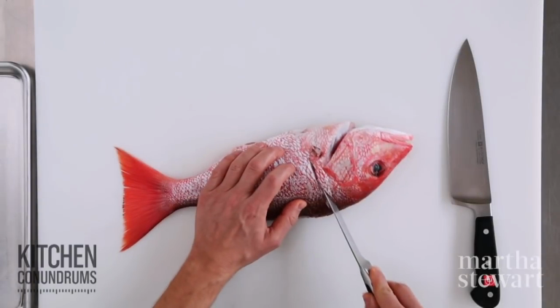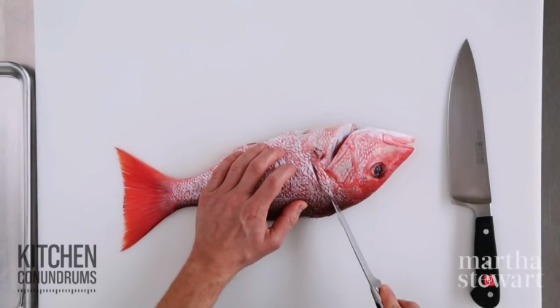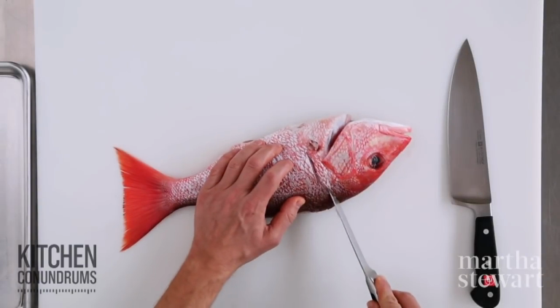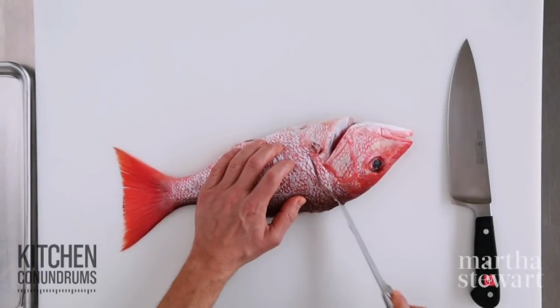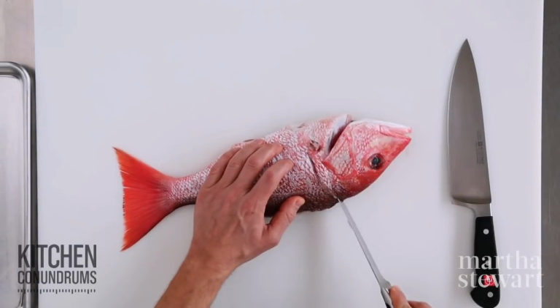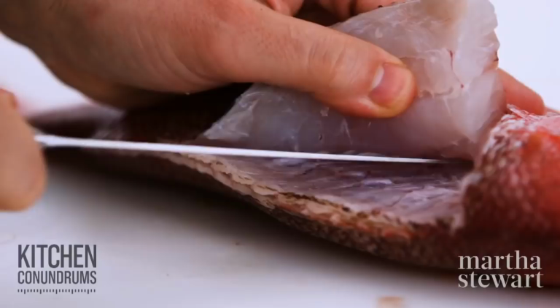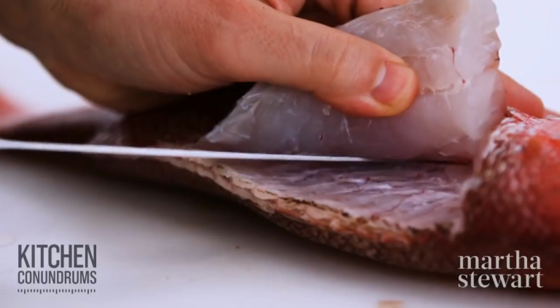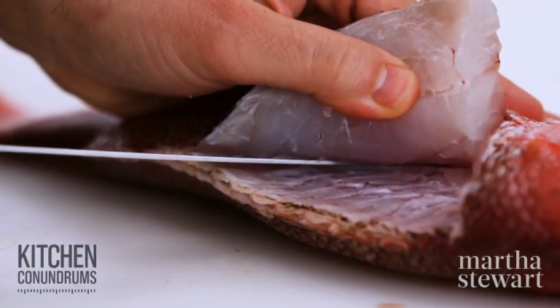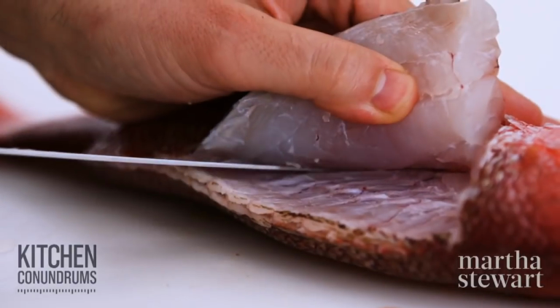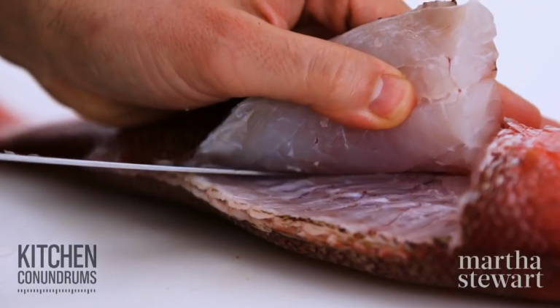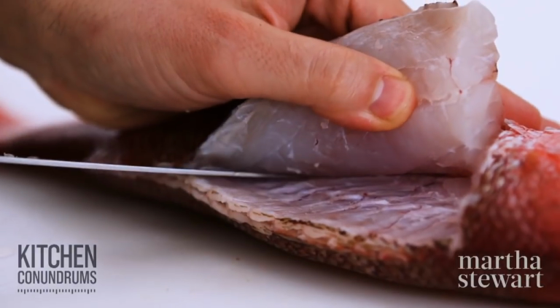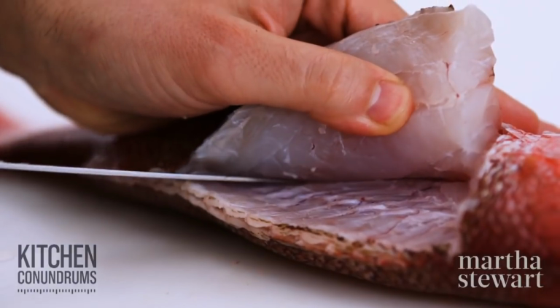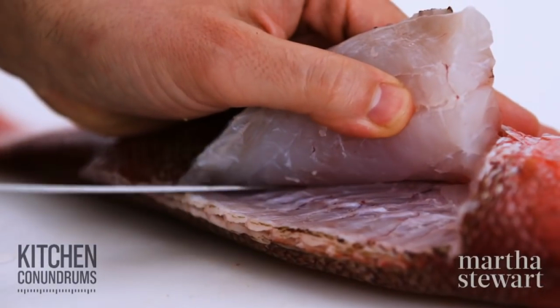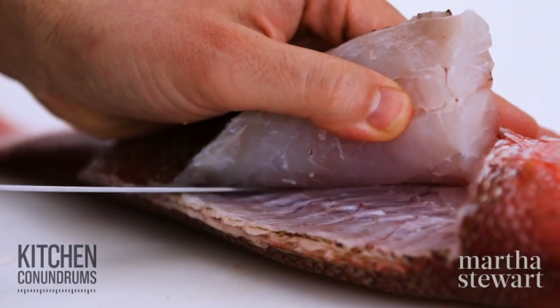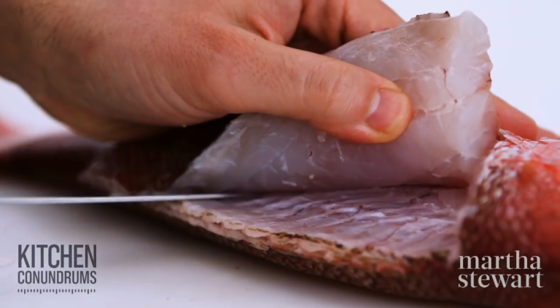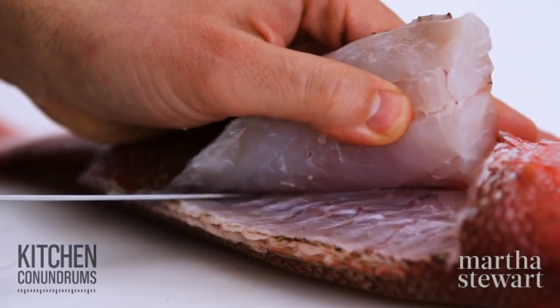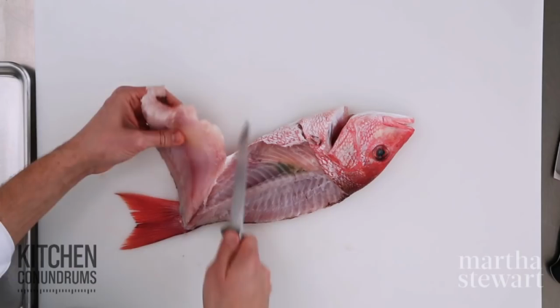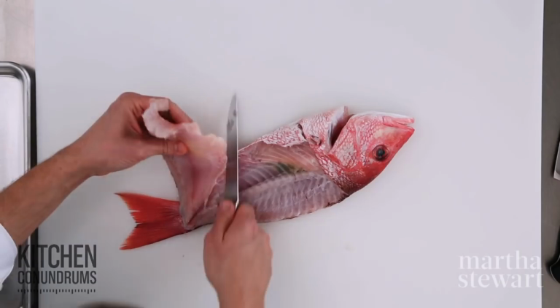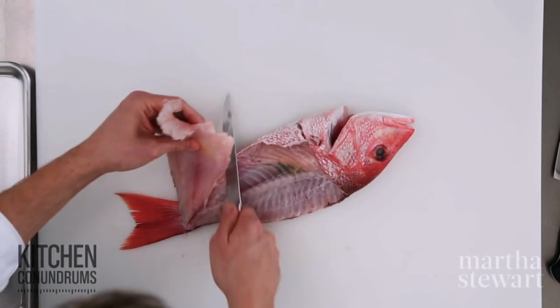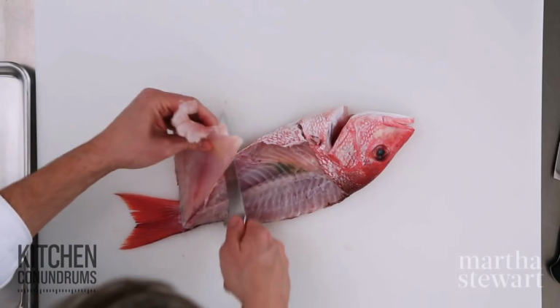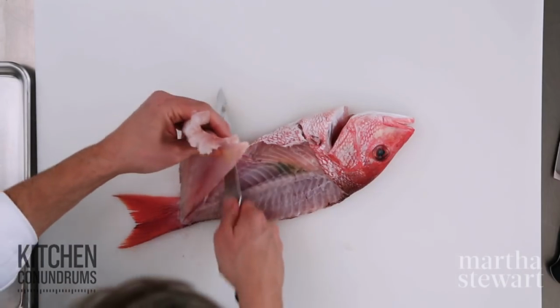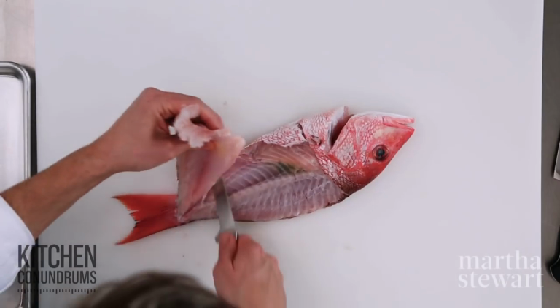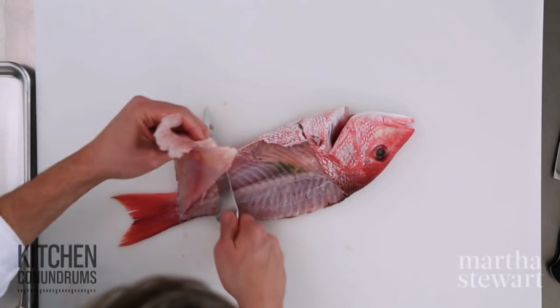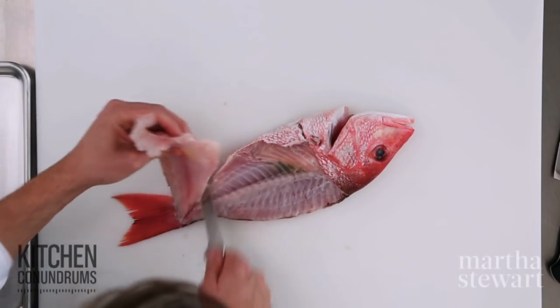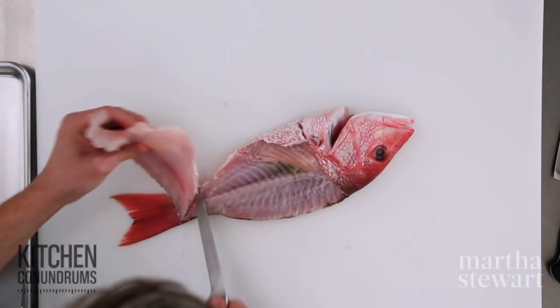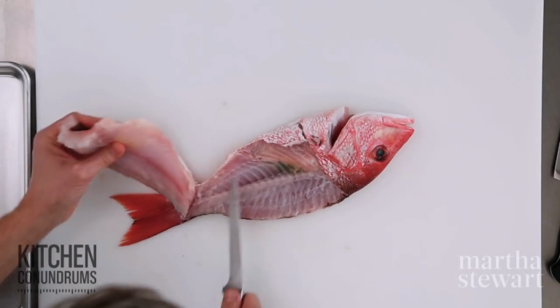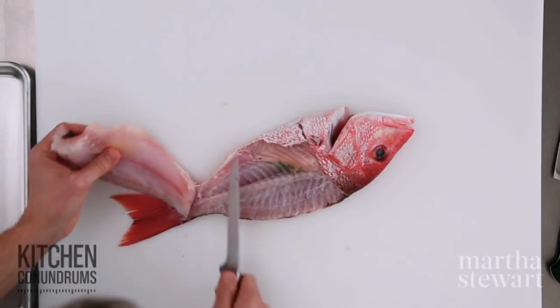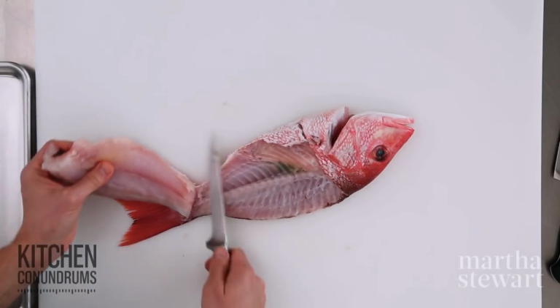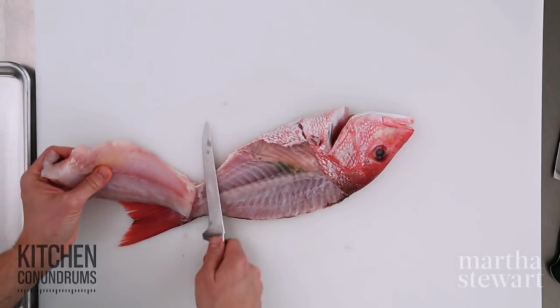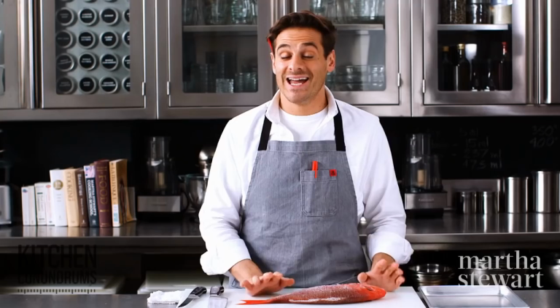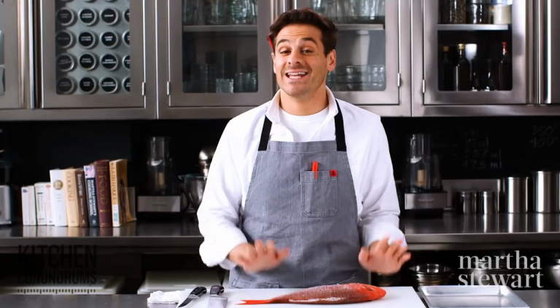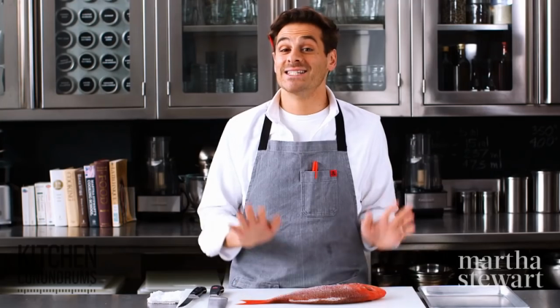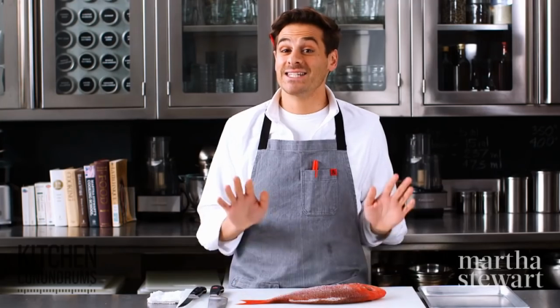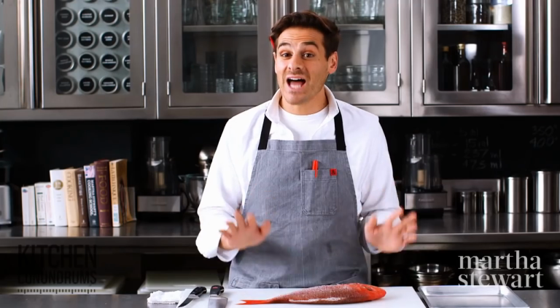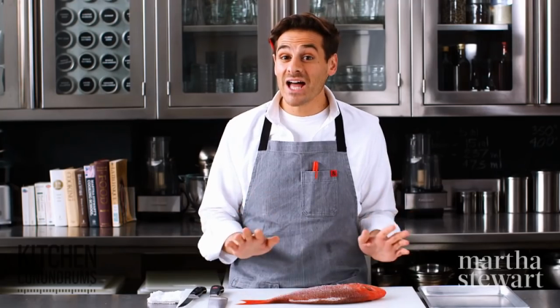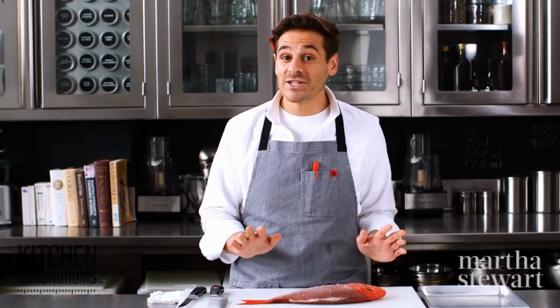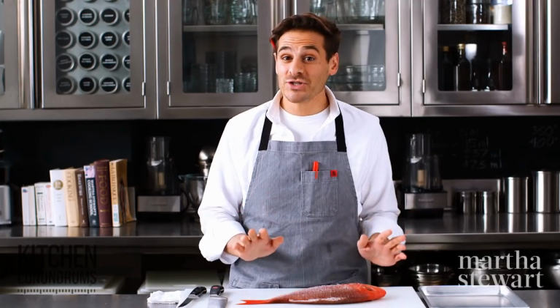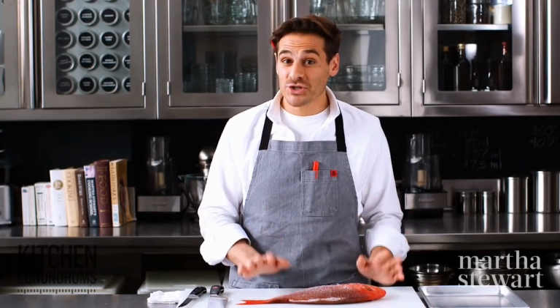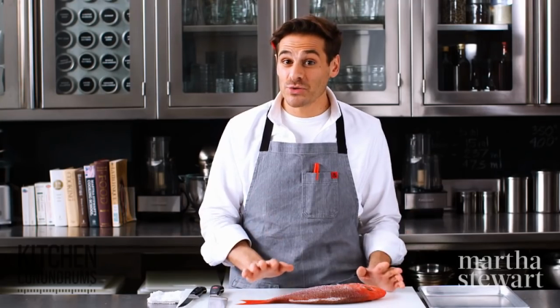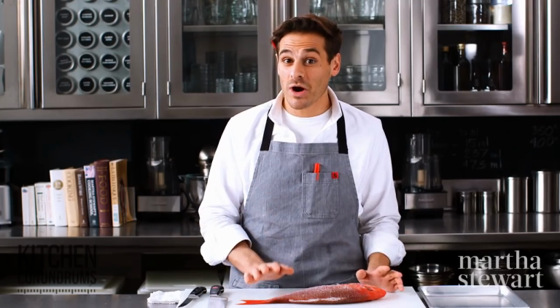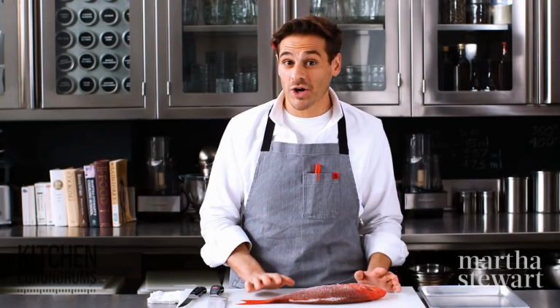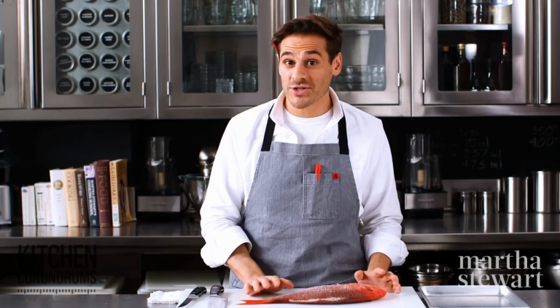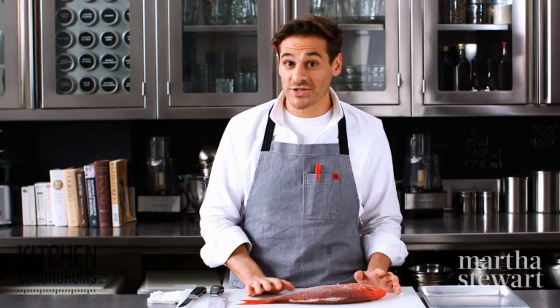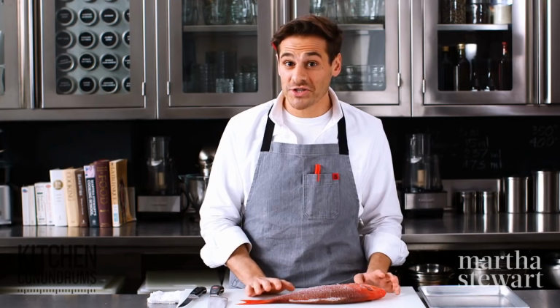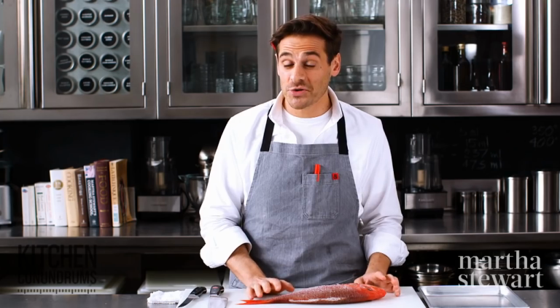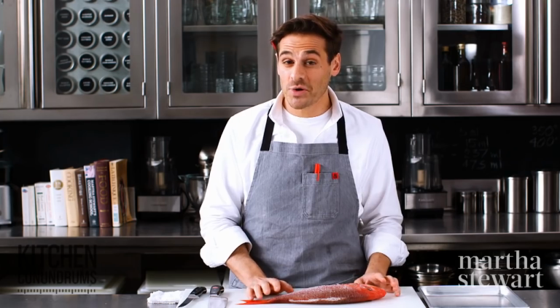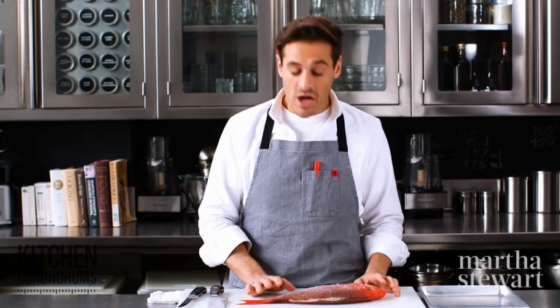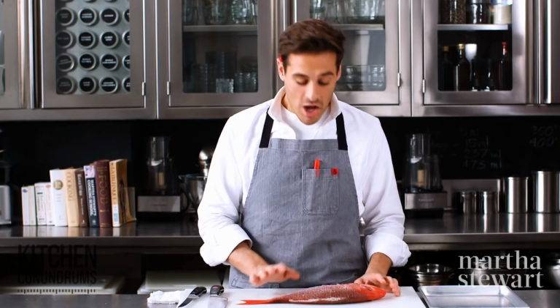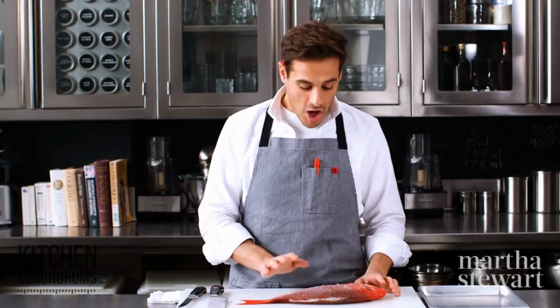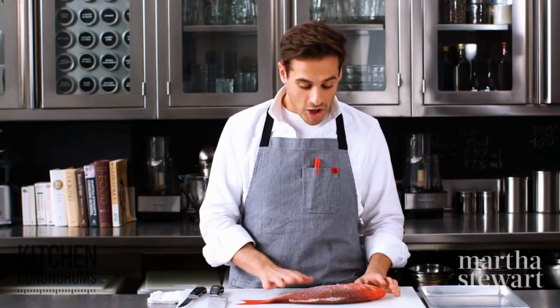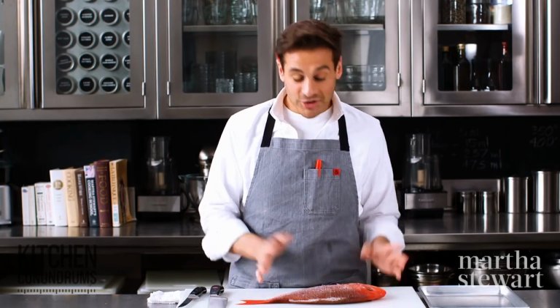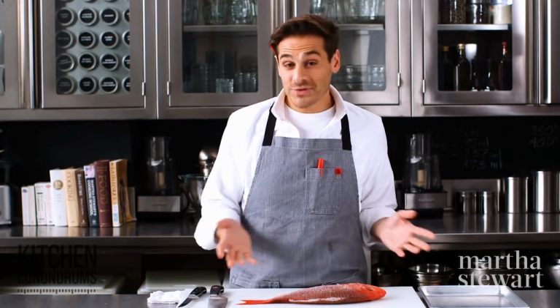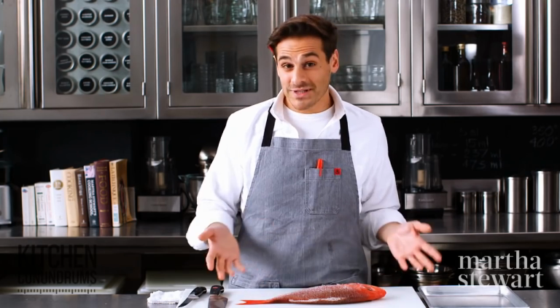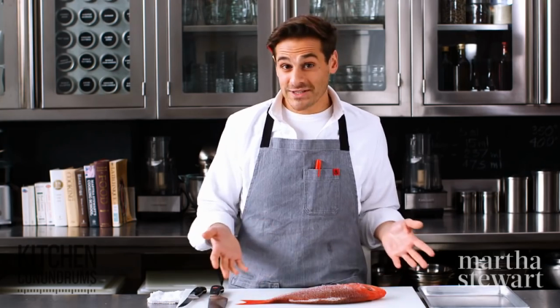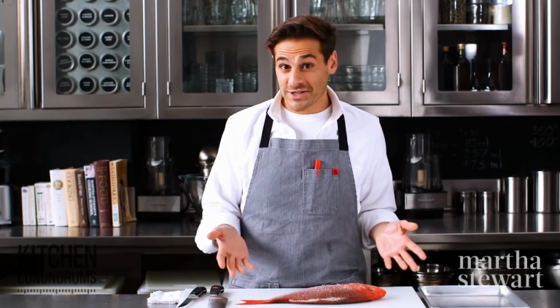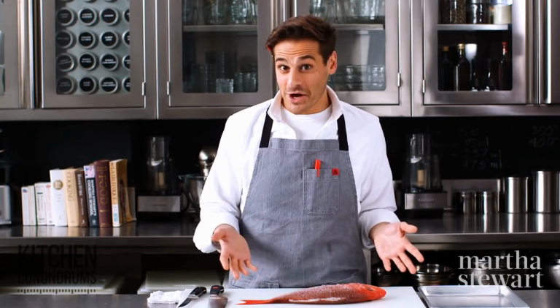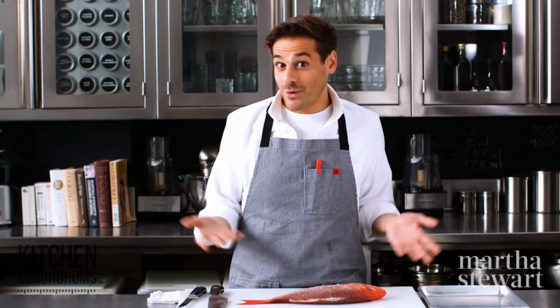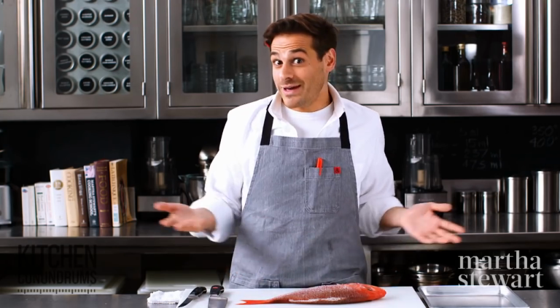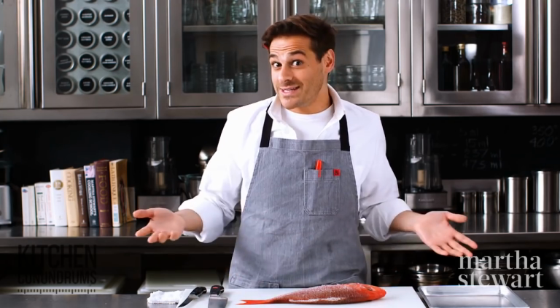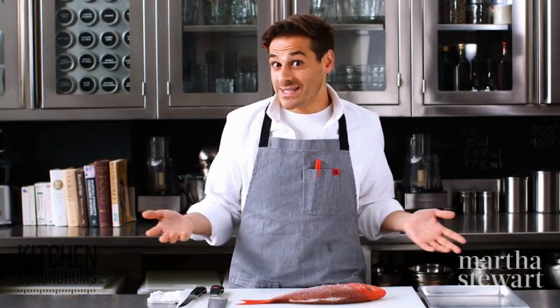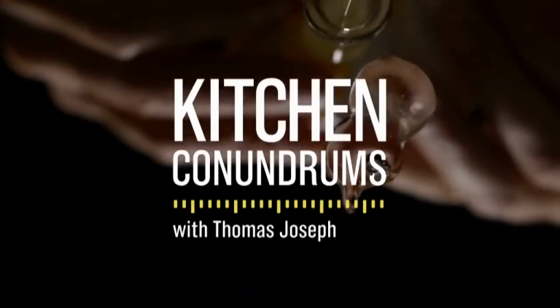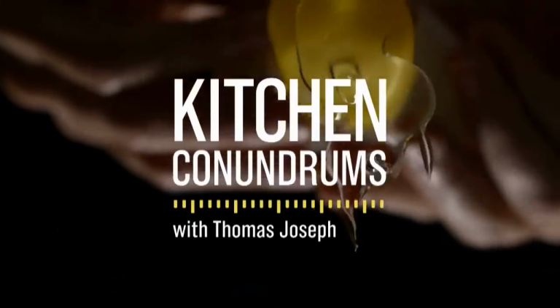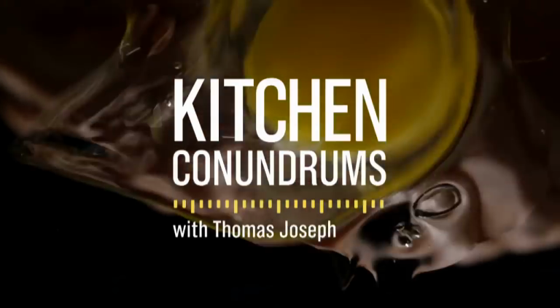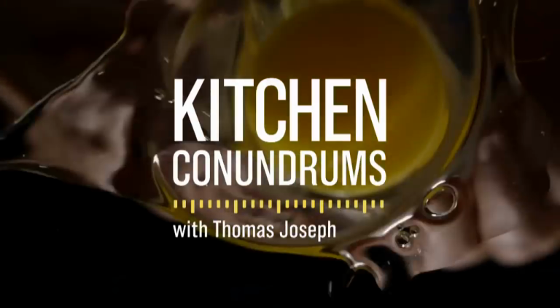Filleting a whole fish can save you a lot of money and it's not too hard to do. All you need to know is the technique.